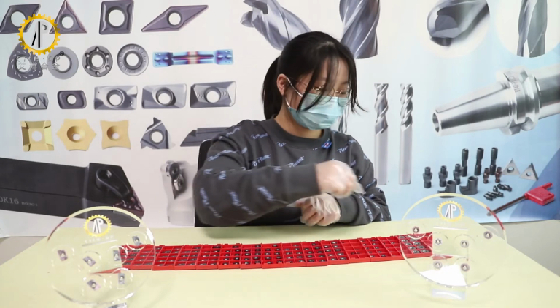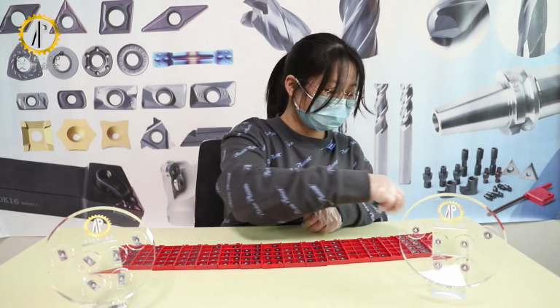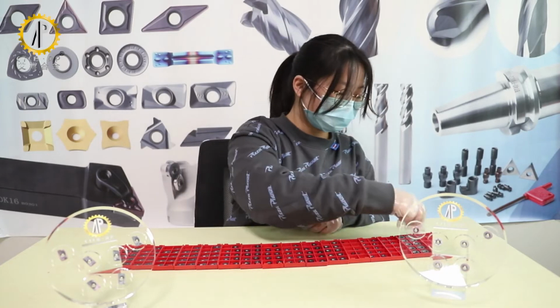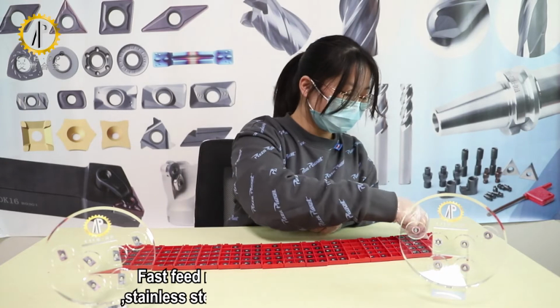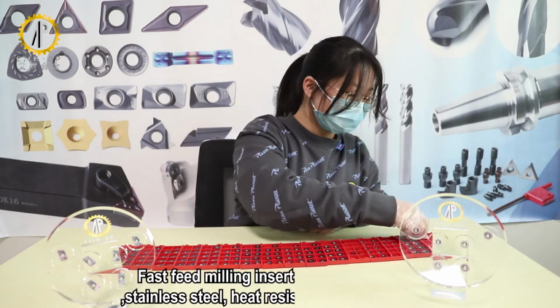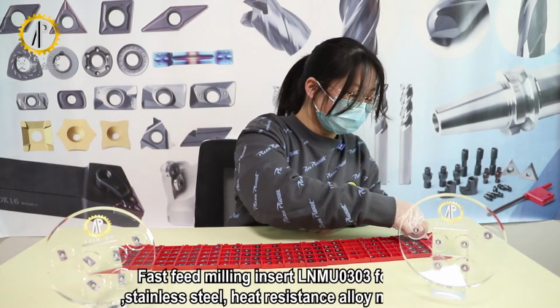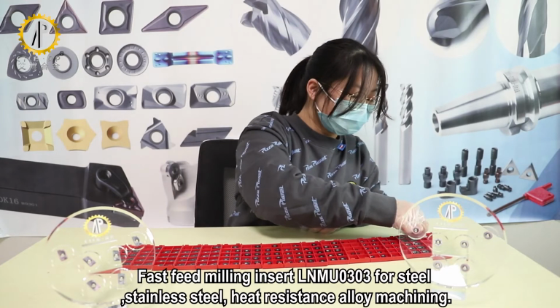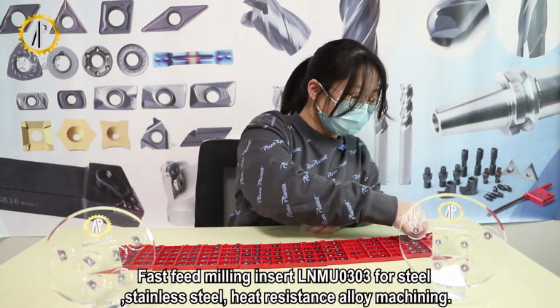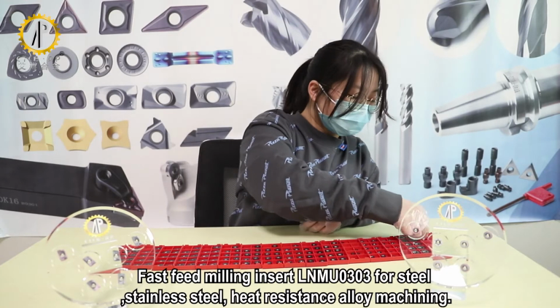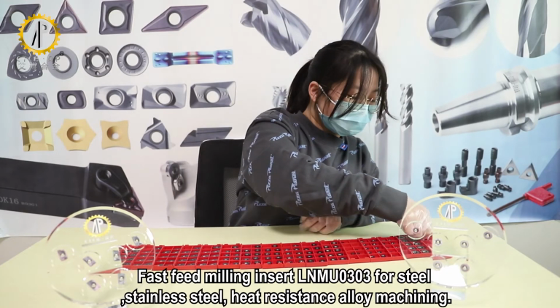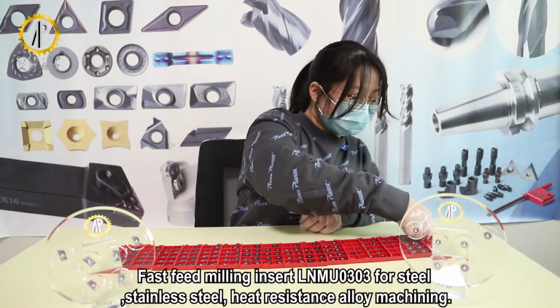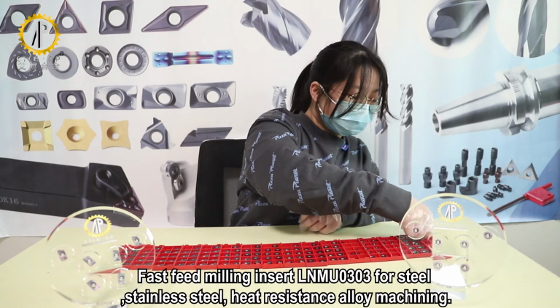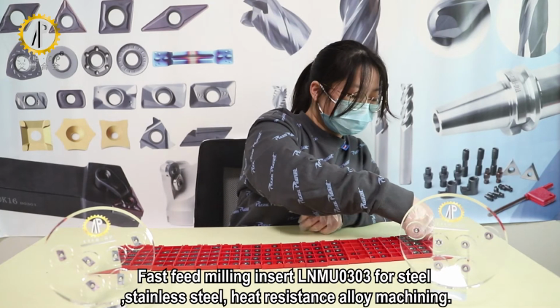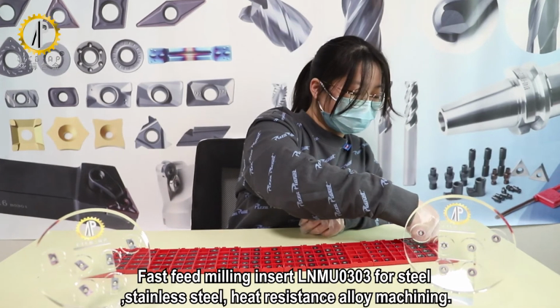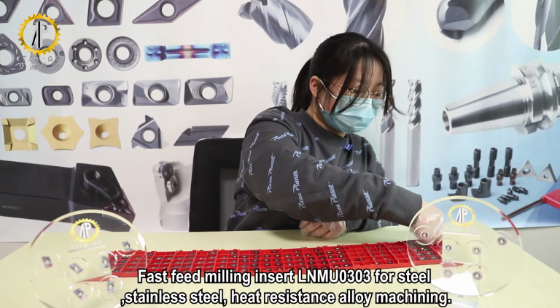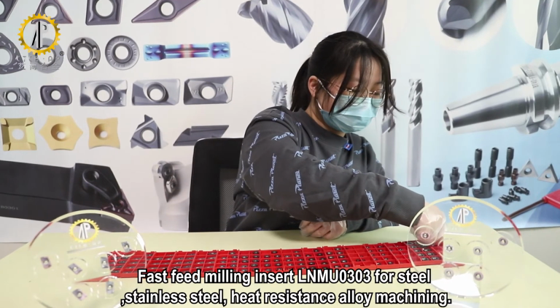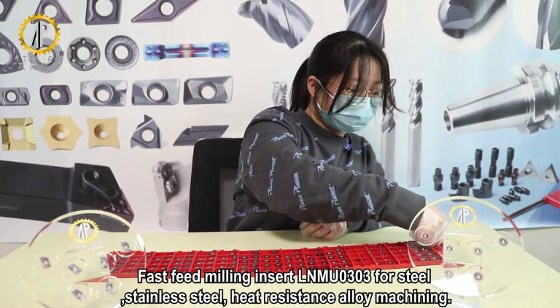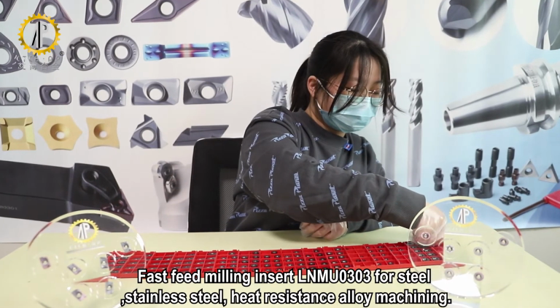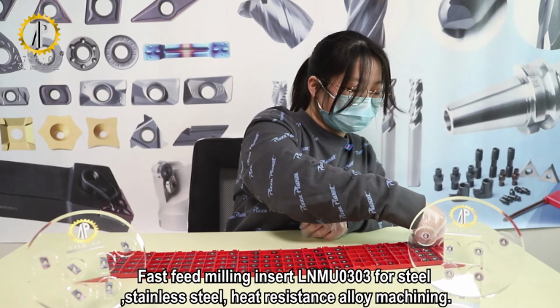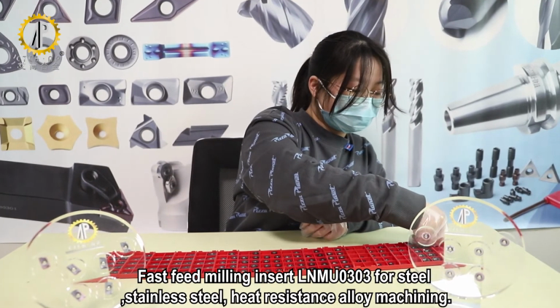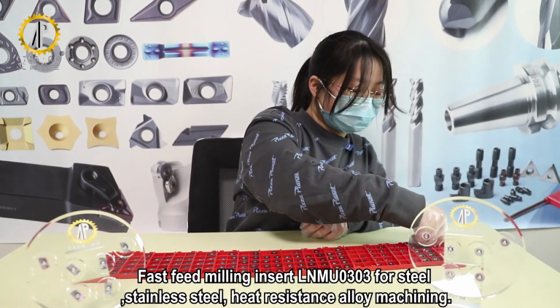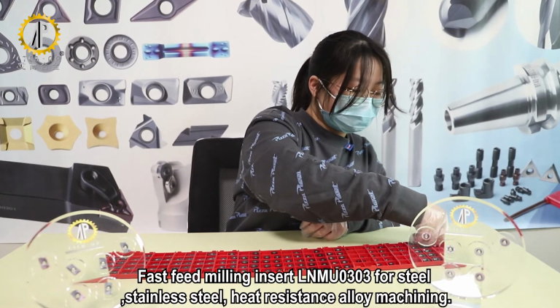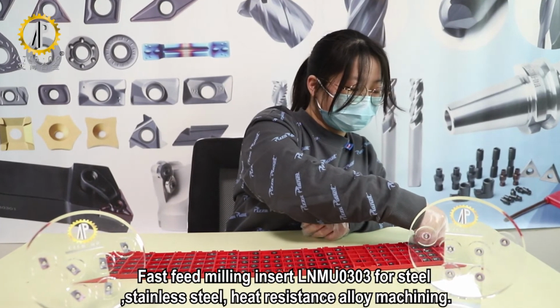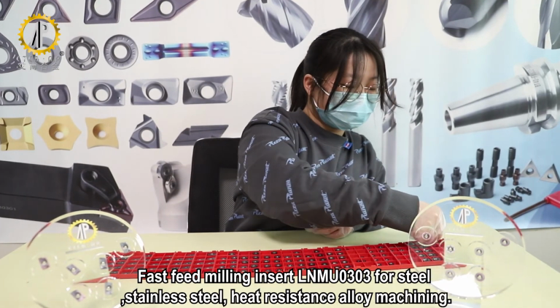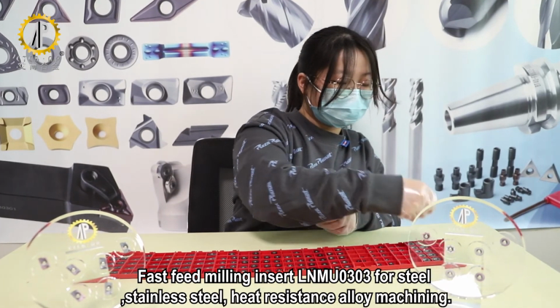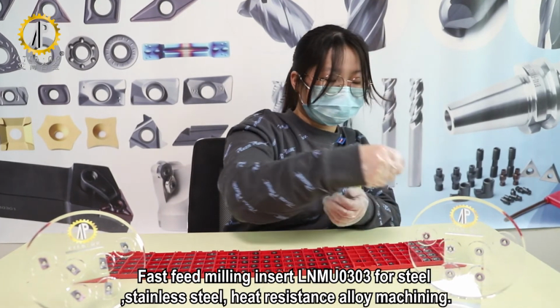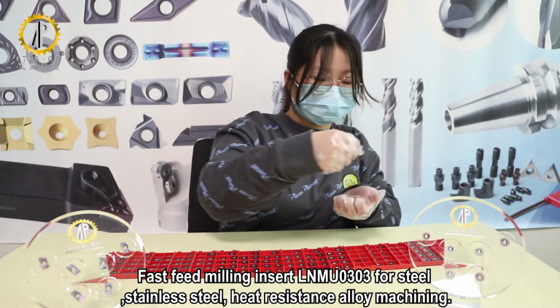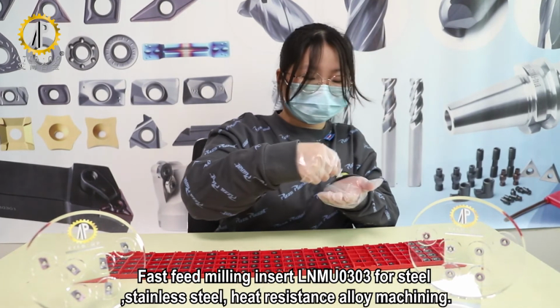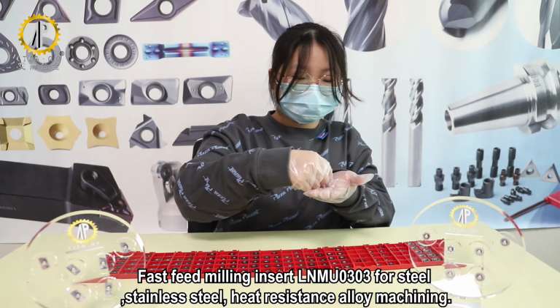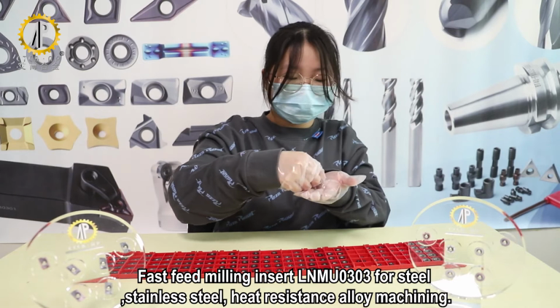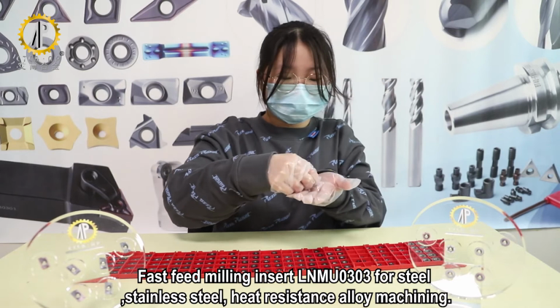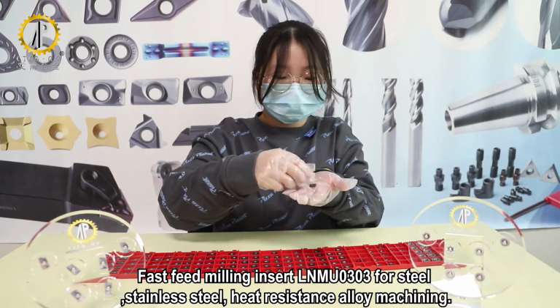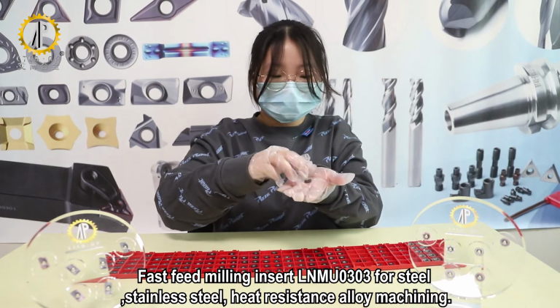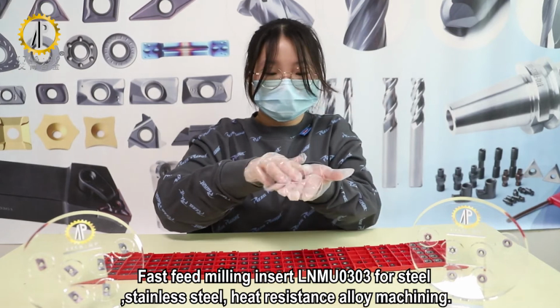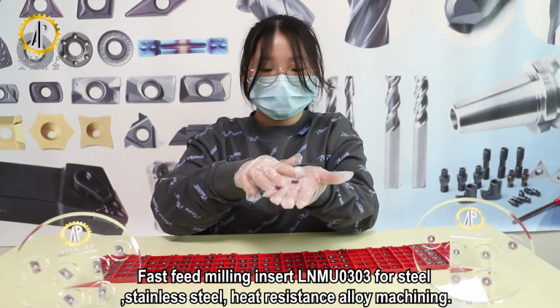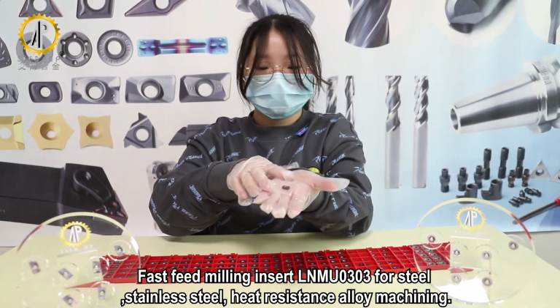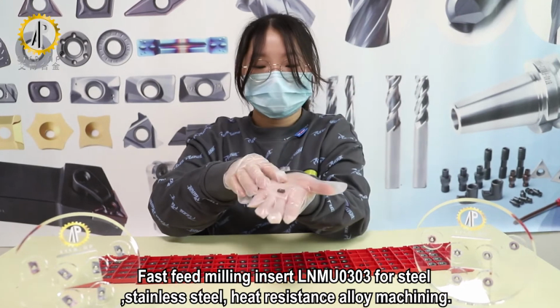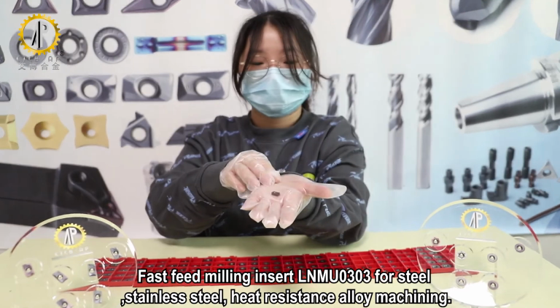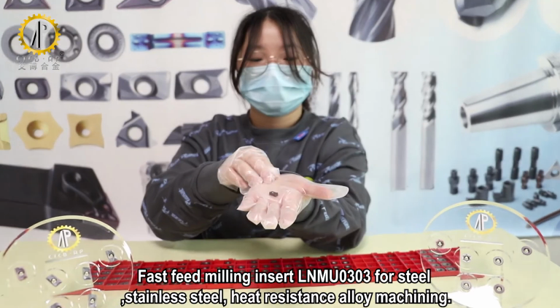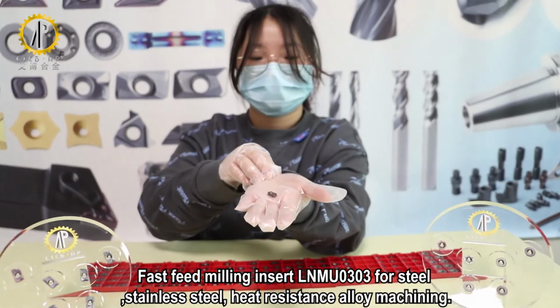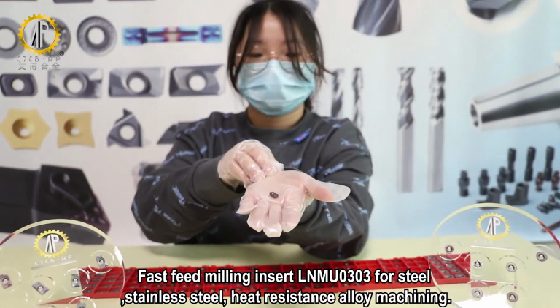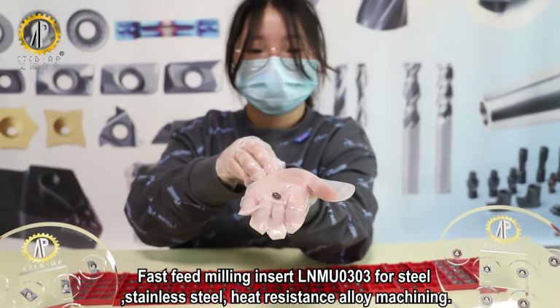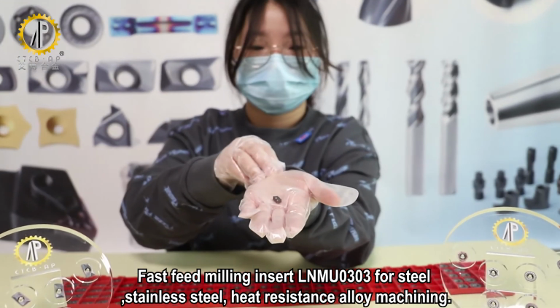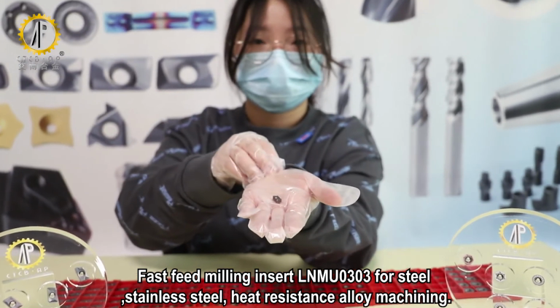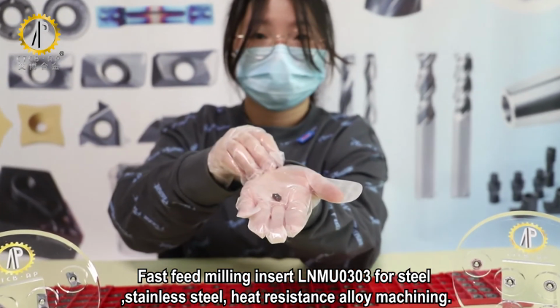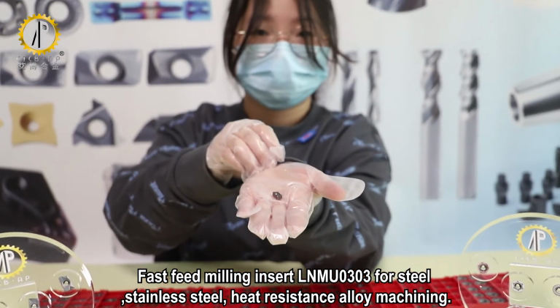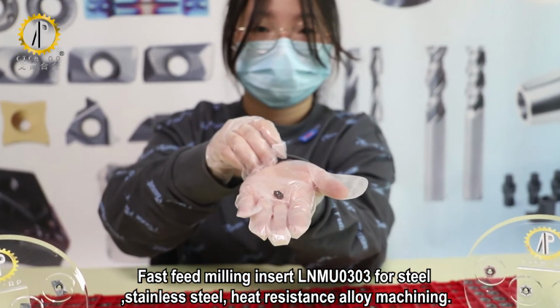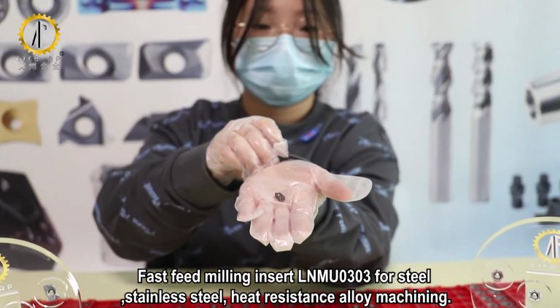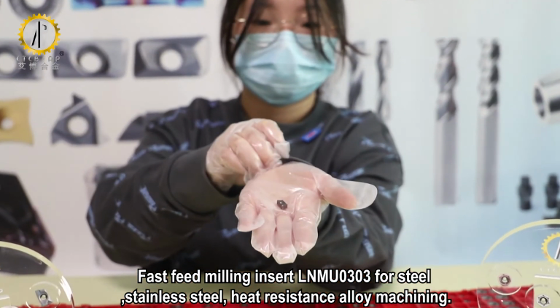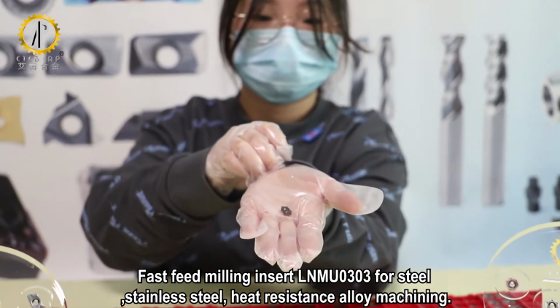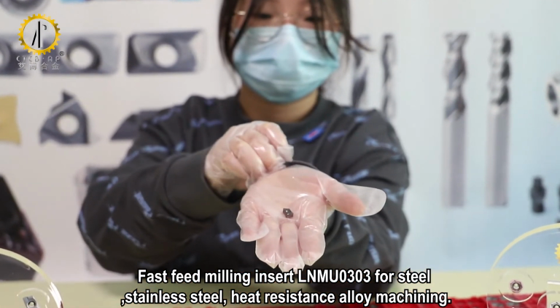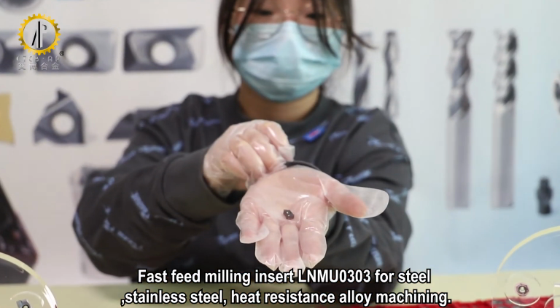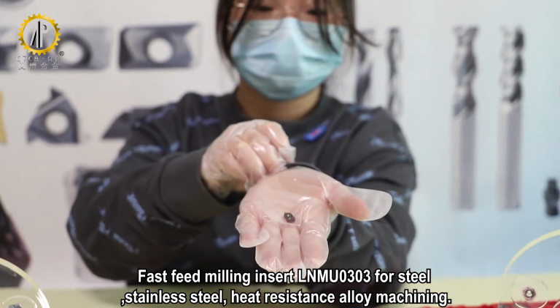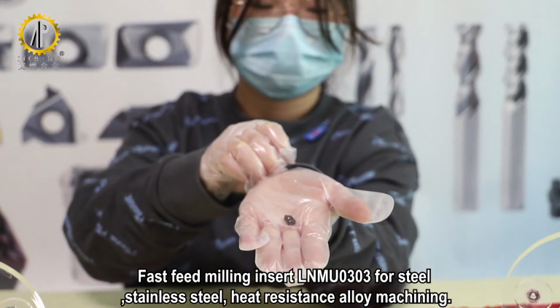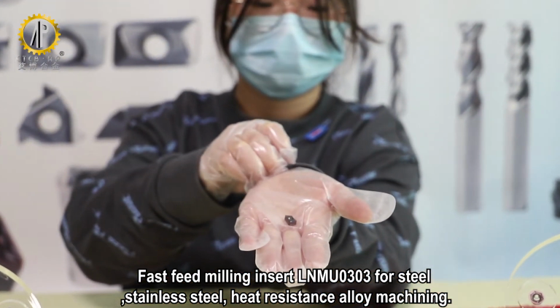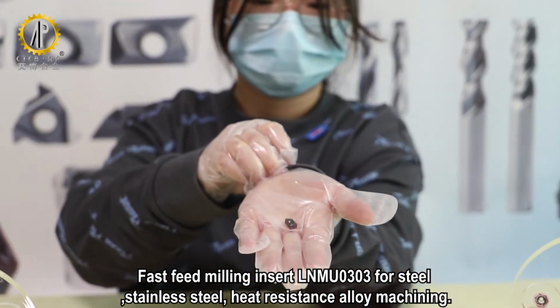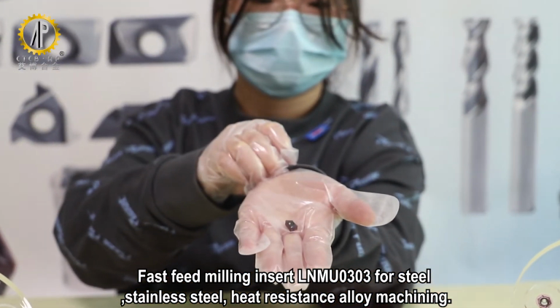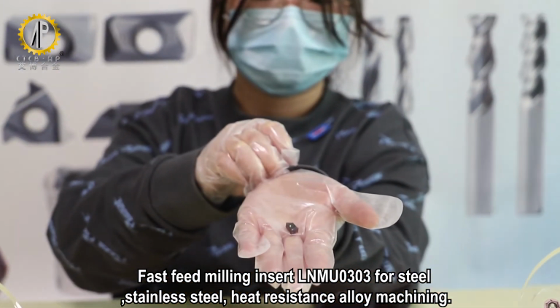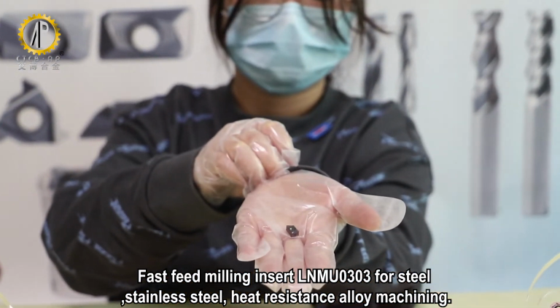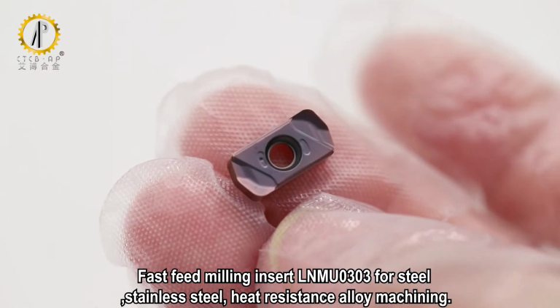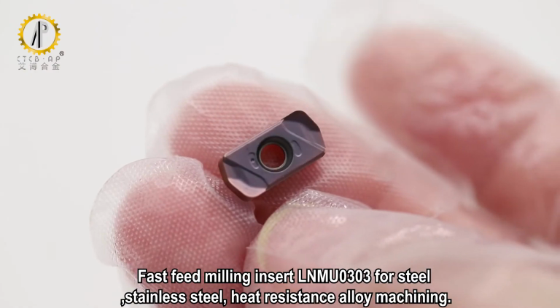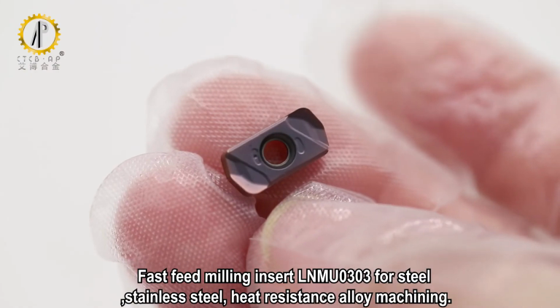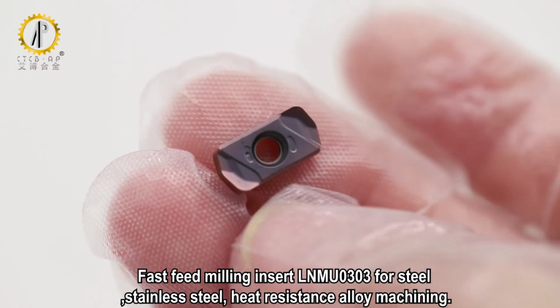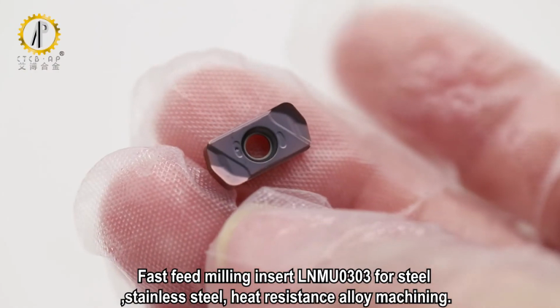Fast-fit mini insert LNMU-0303 is suitable for steel, stainless steel, and heat-resistant alloy machining.